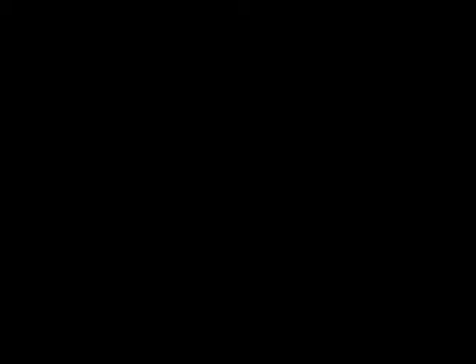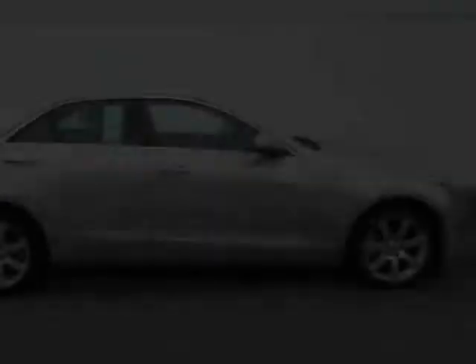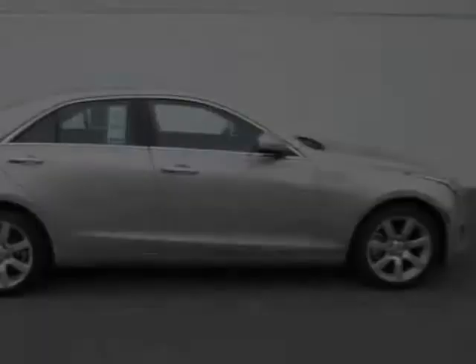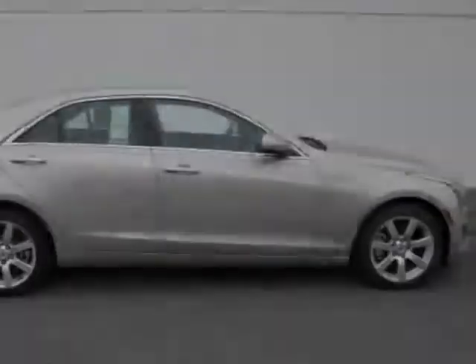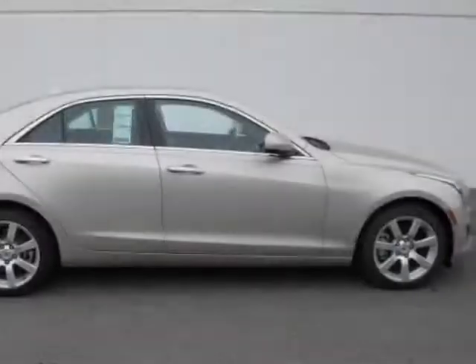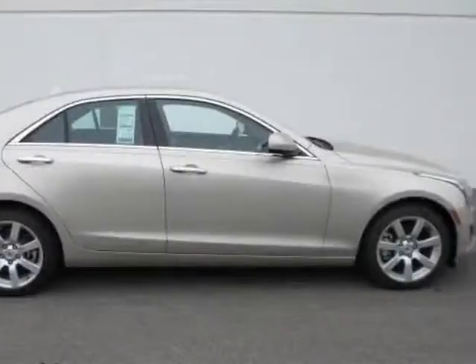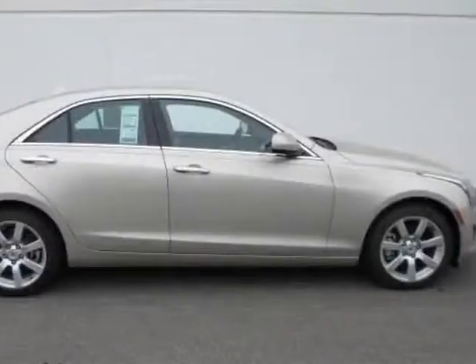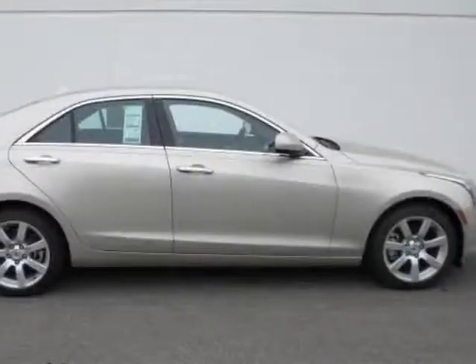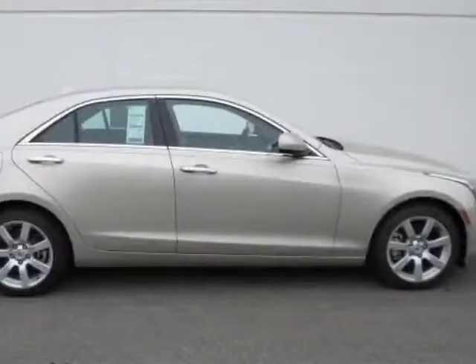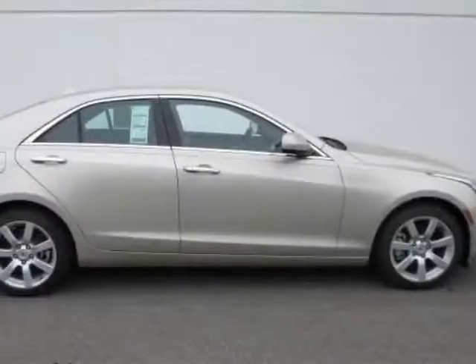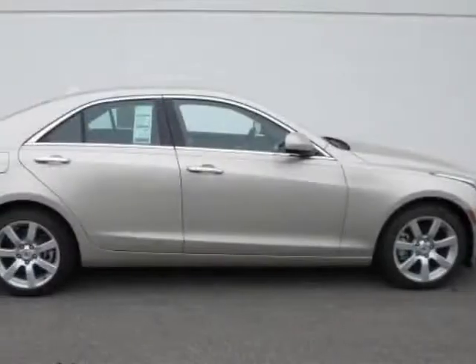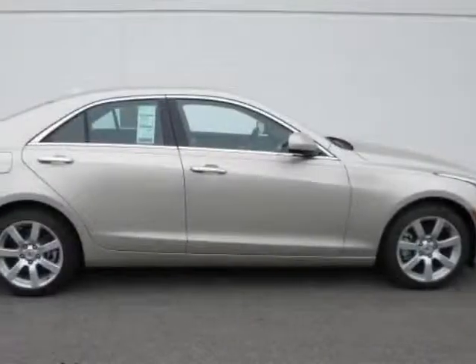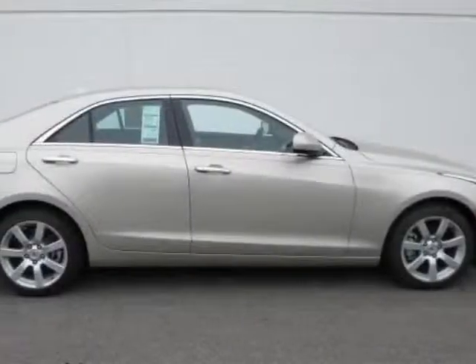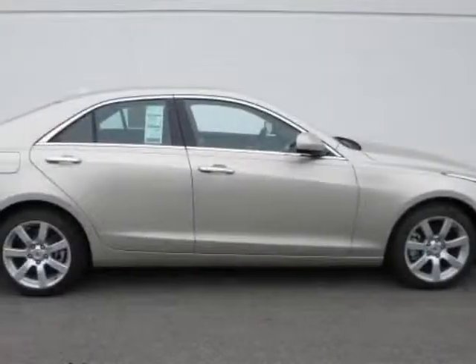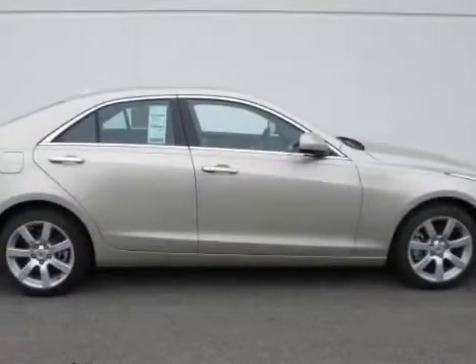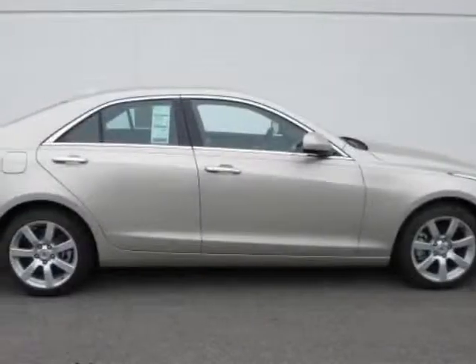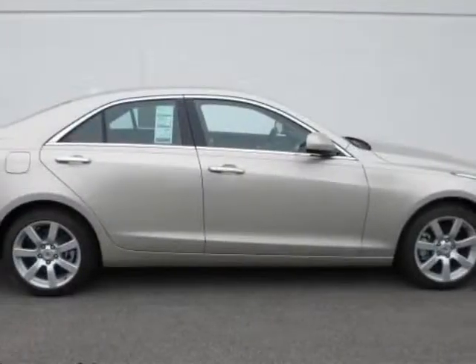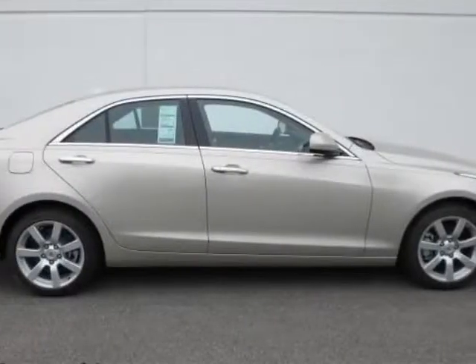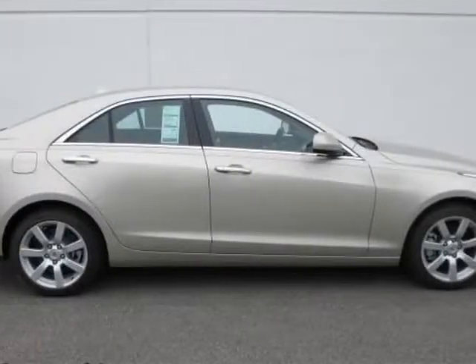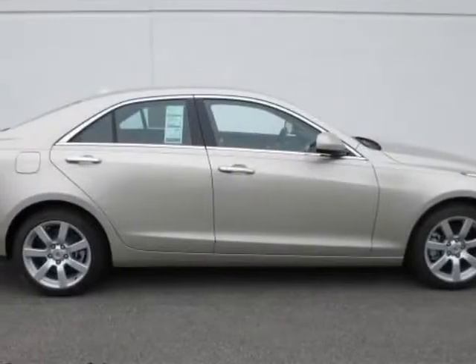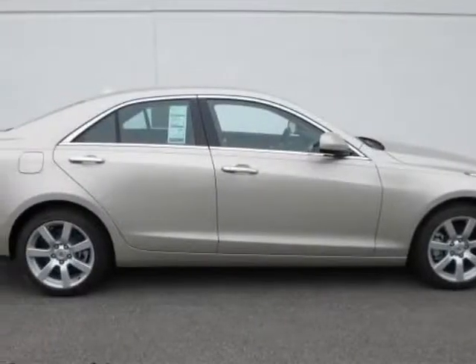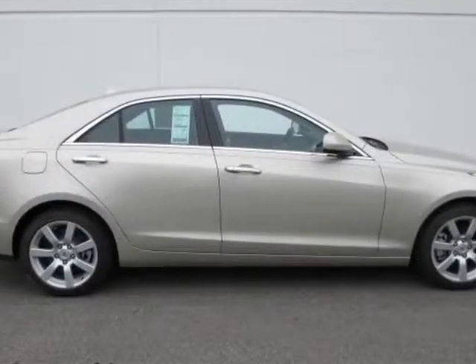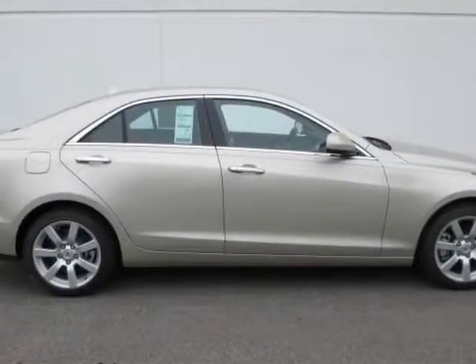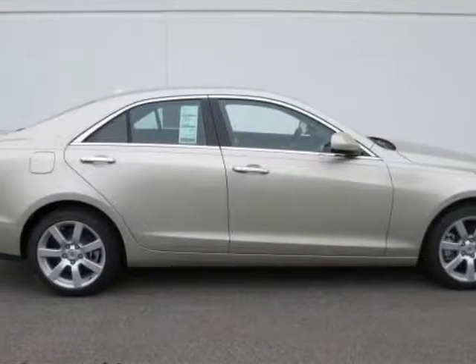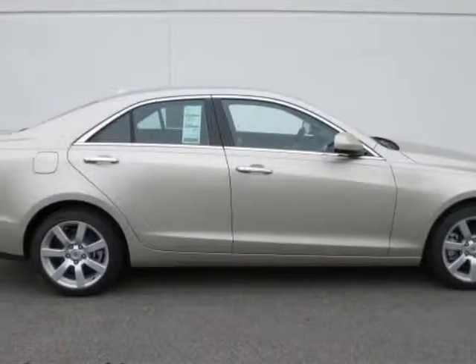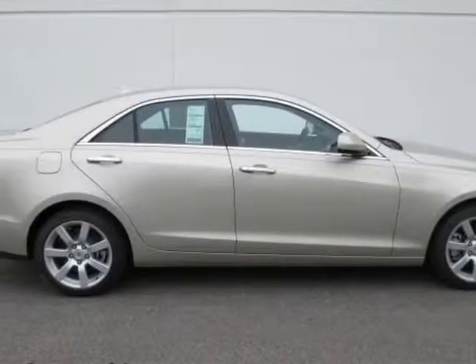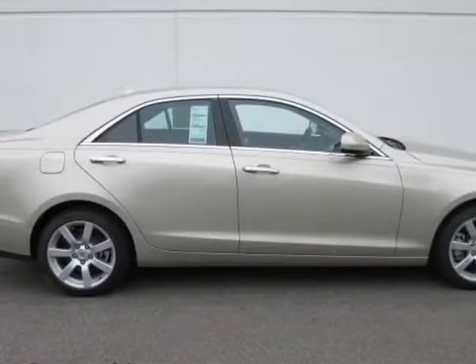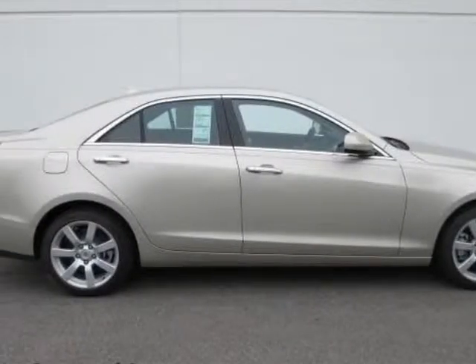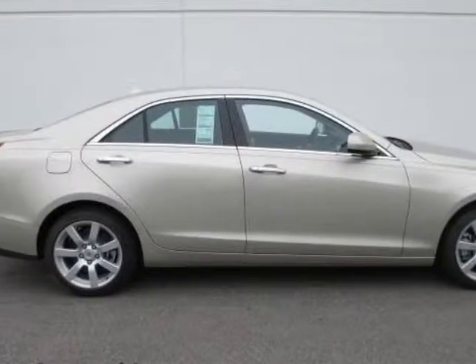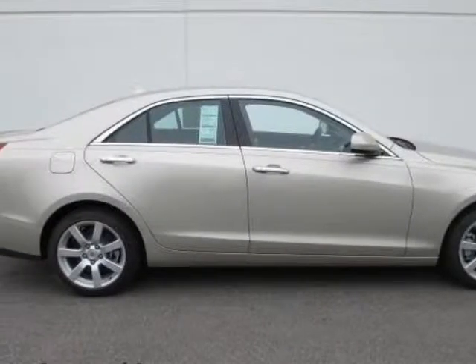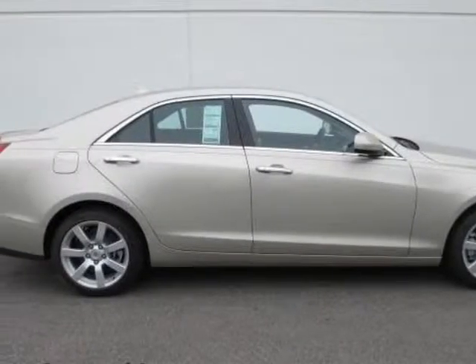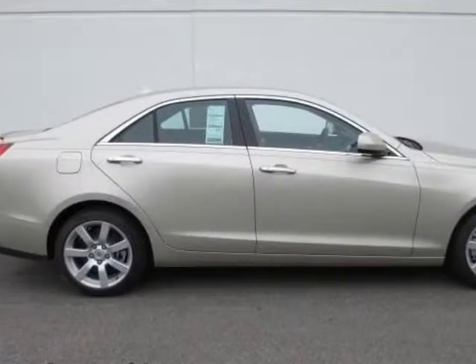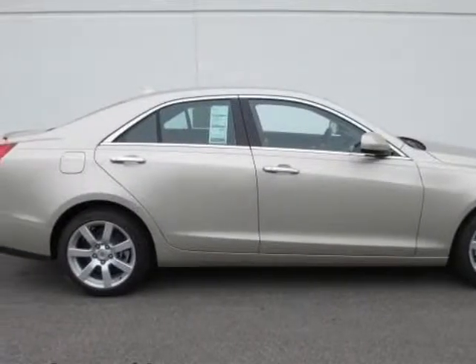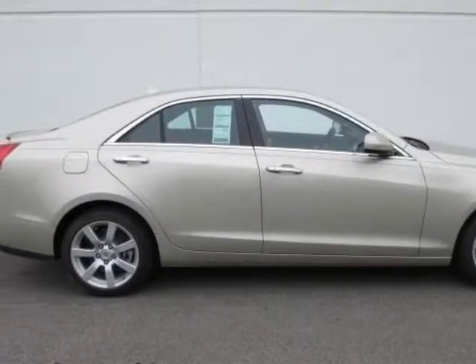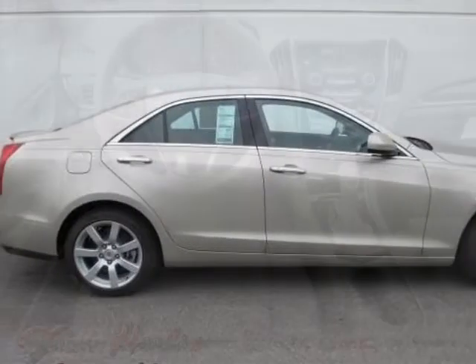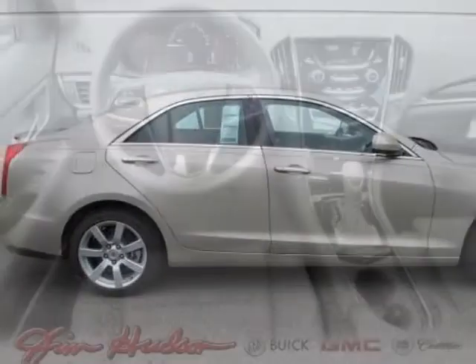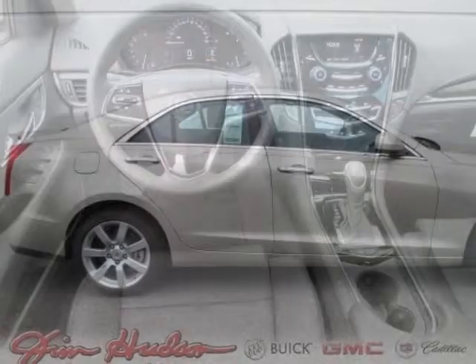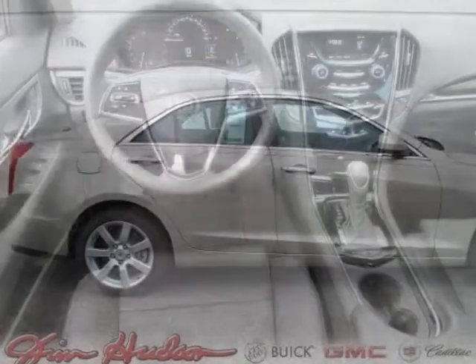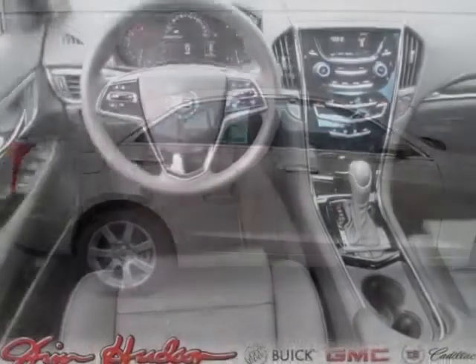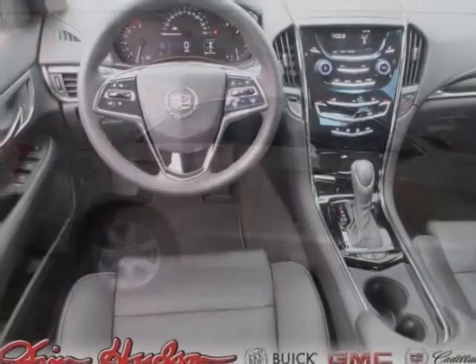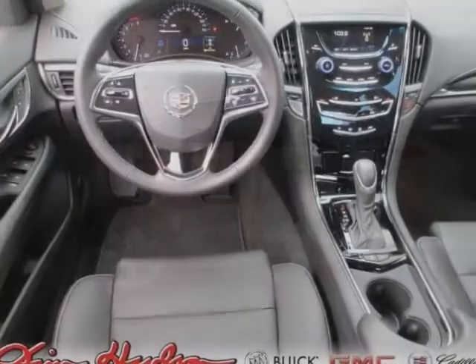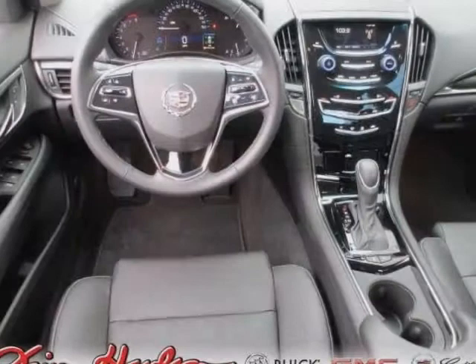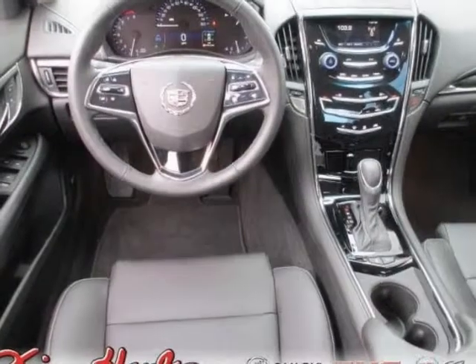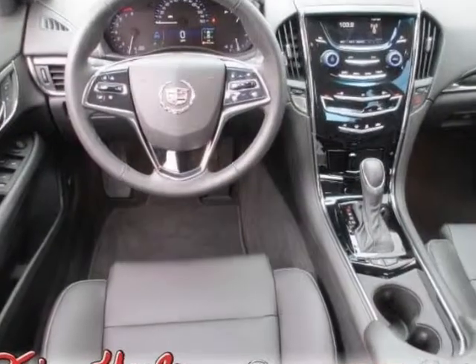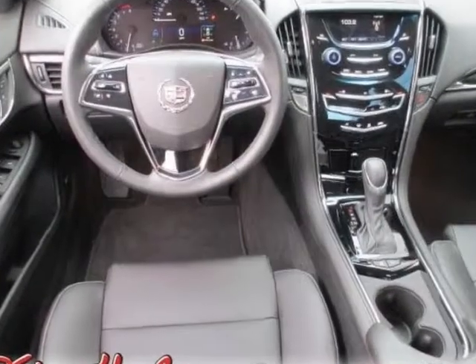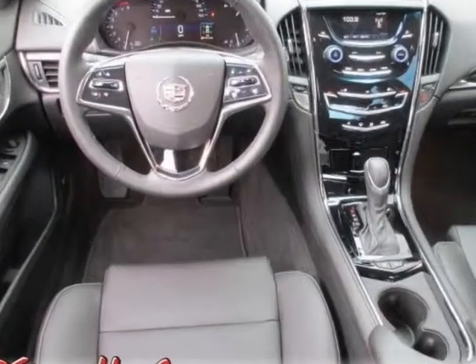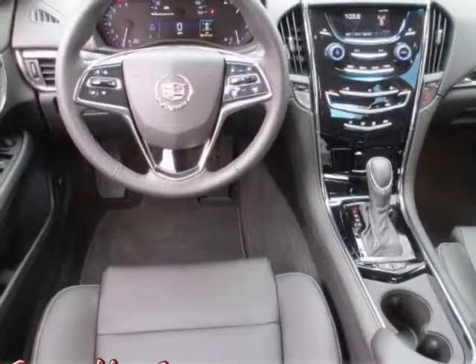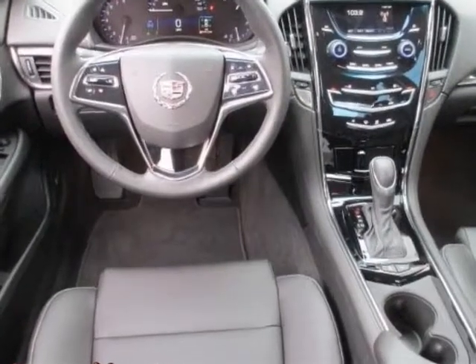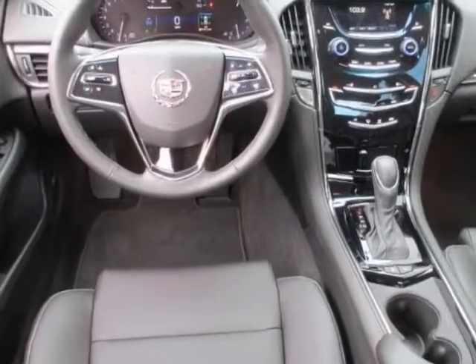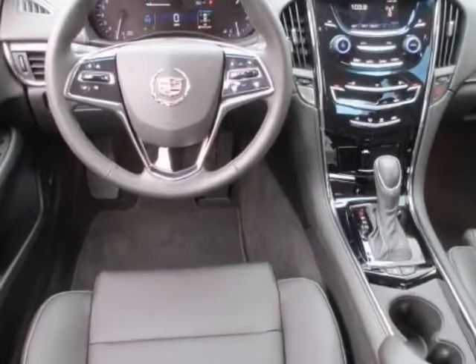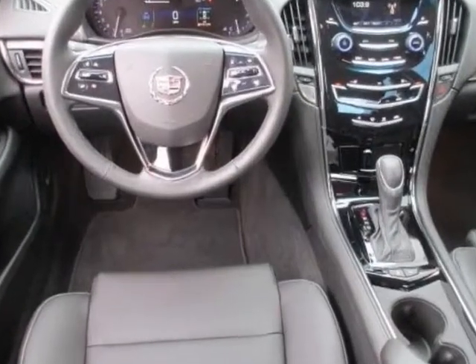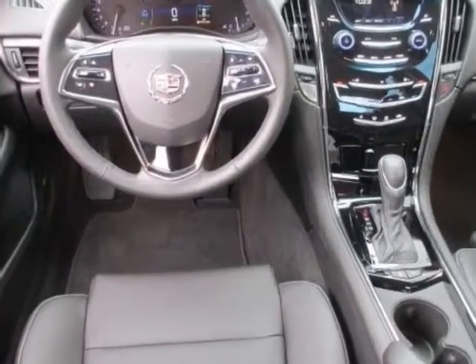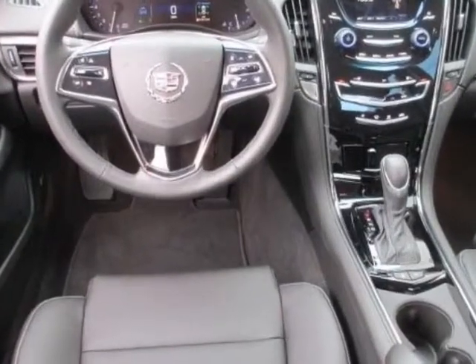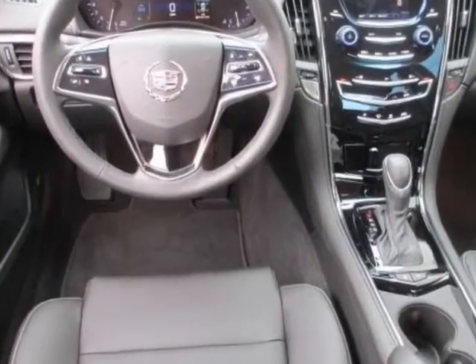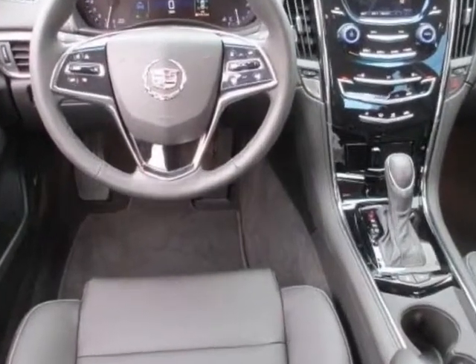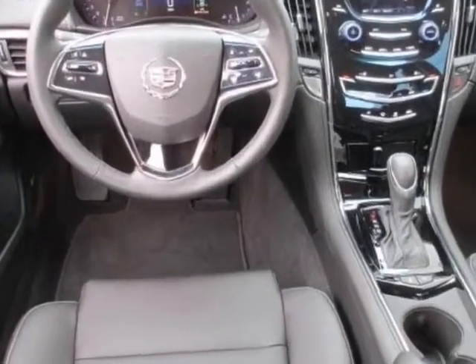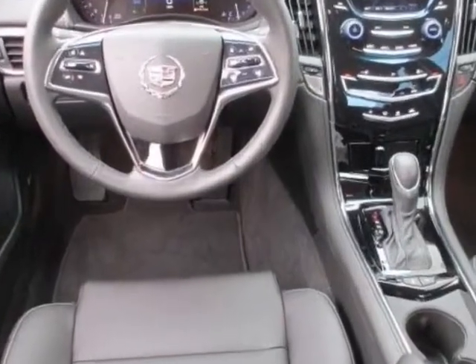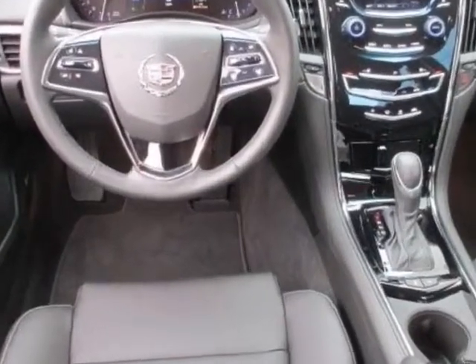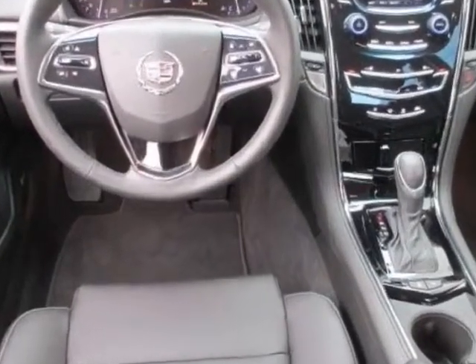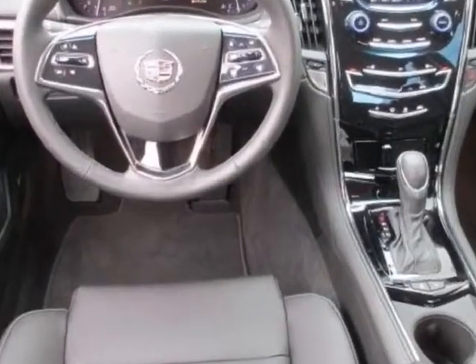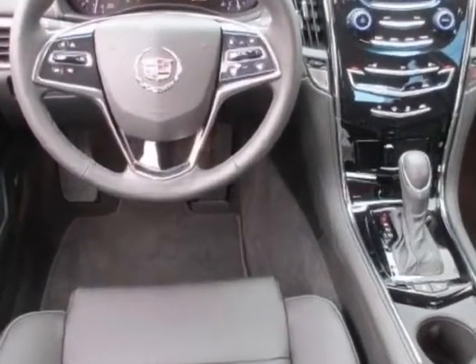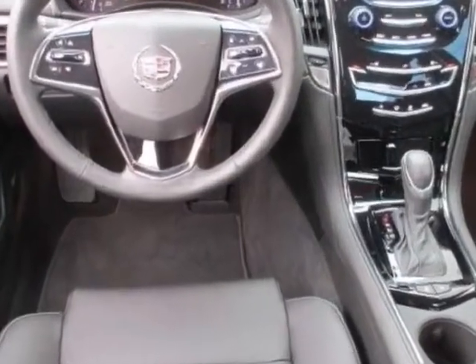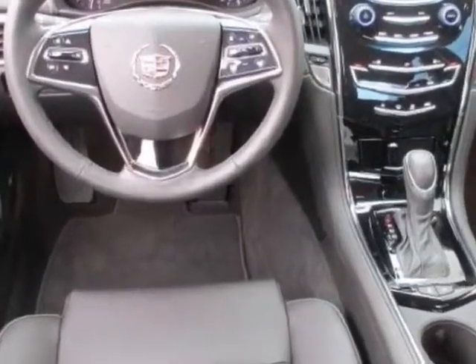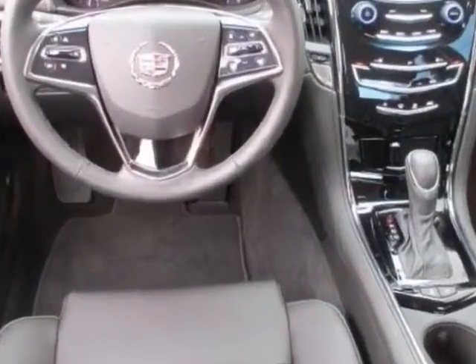Come take a look at this new 2014 Cadillac ATS. For your protection, this vehicle has a full factory warranty.